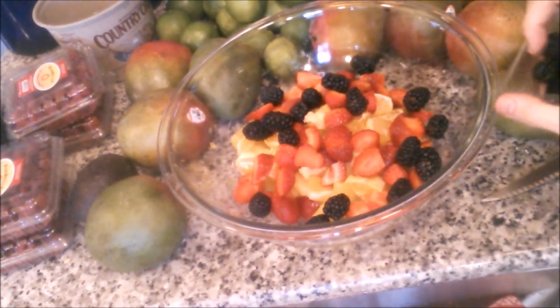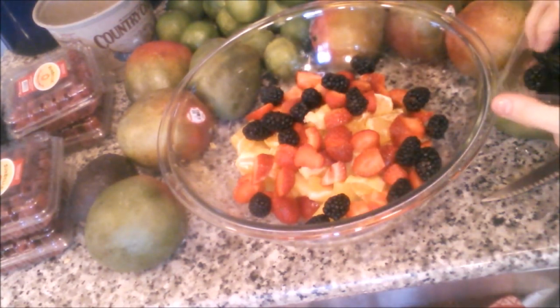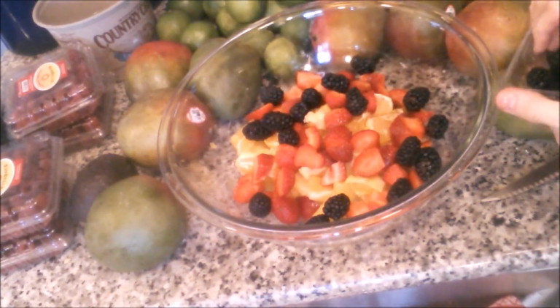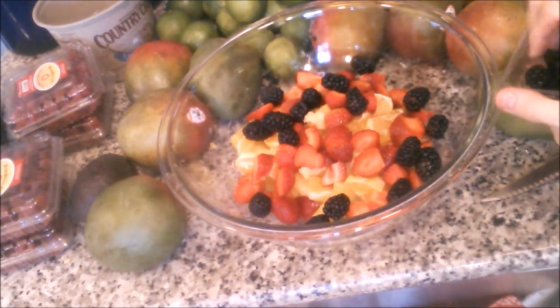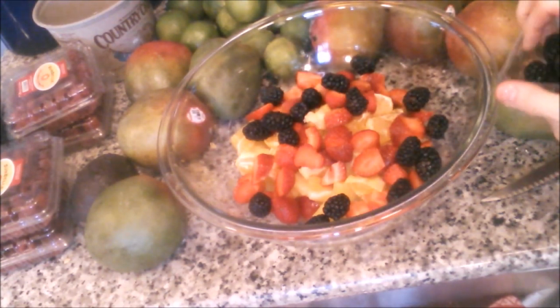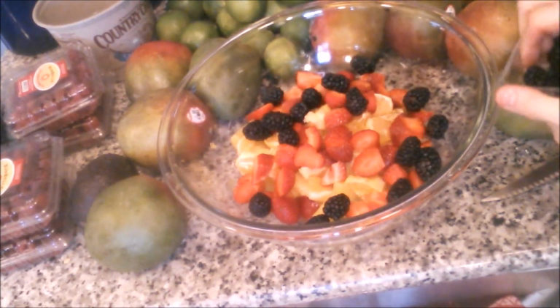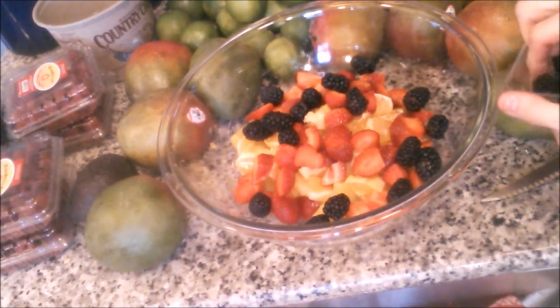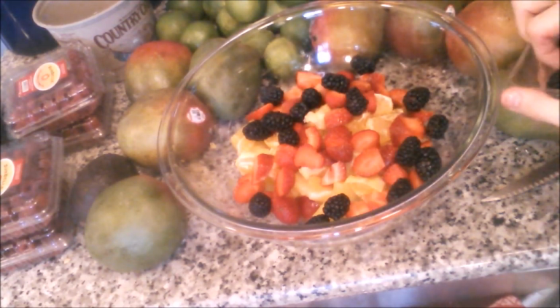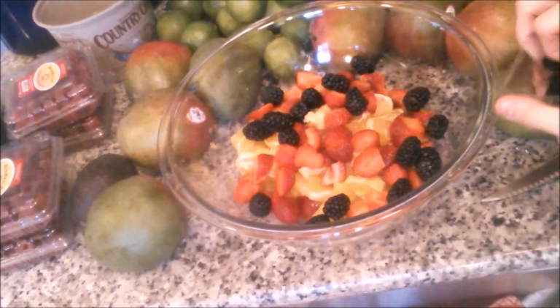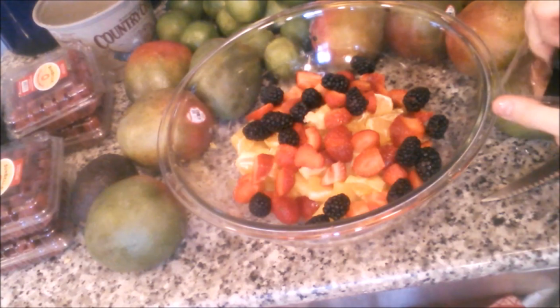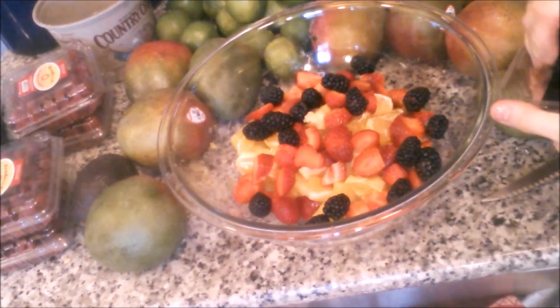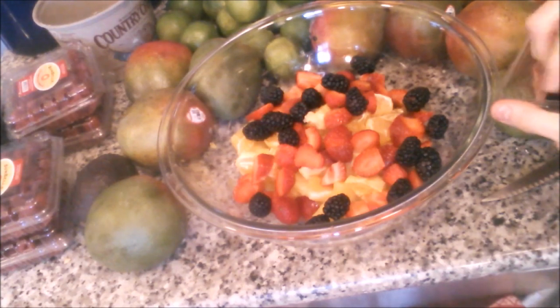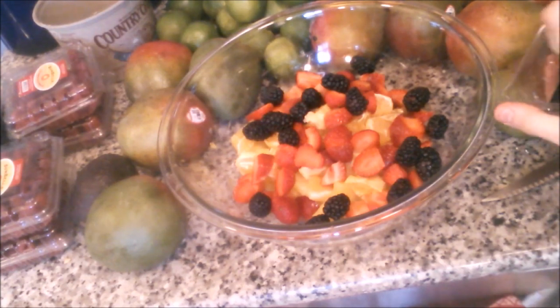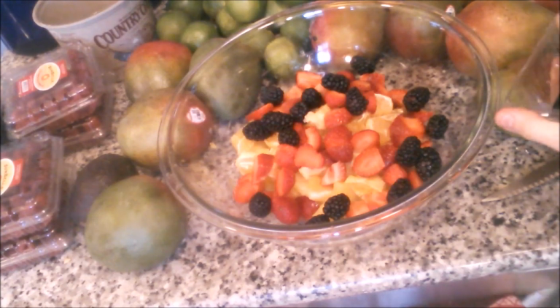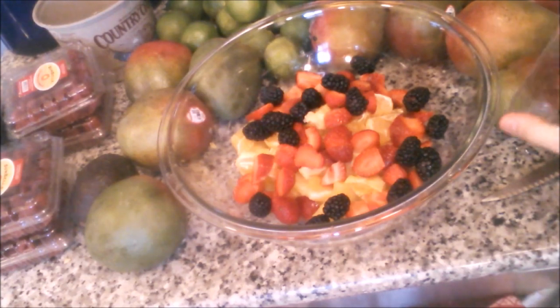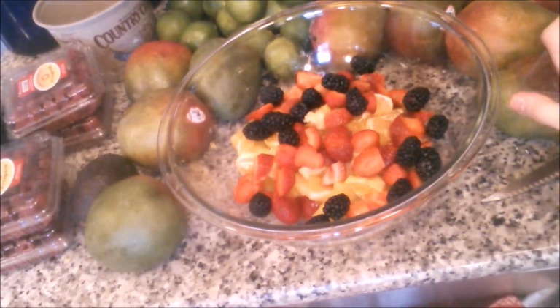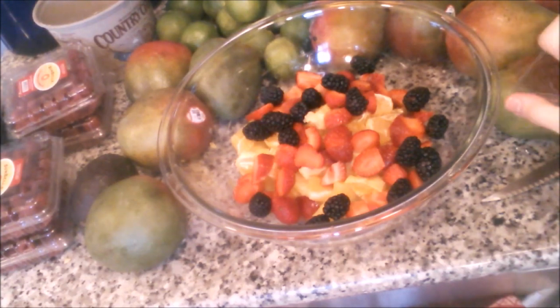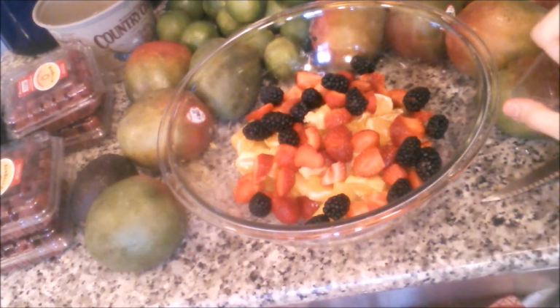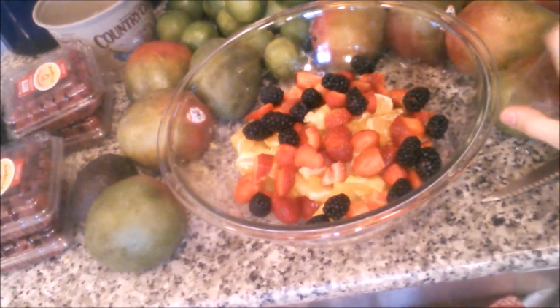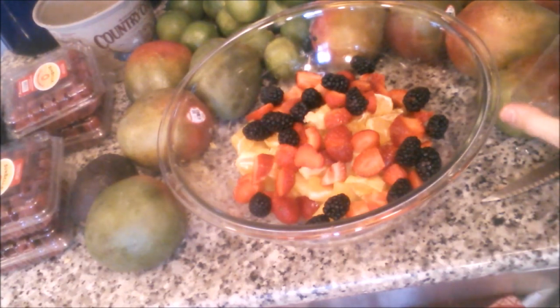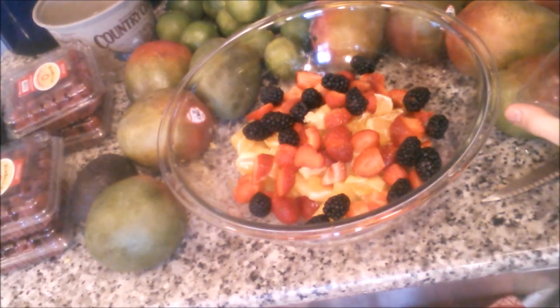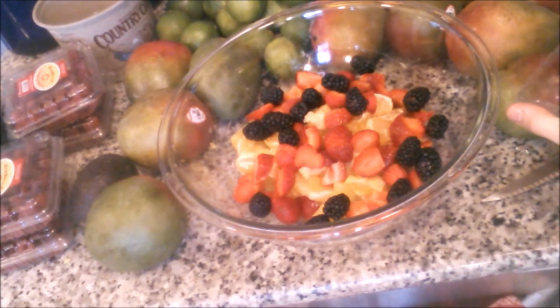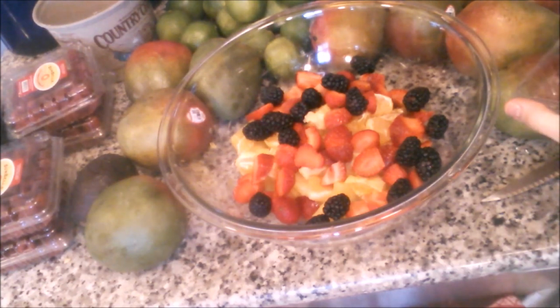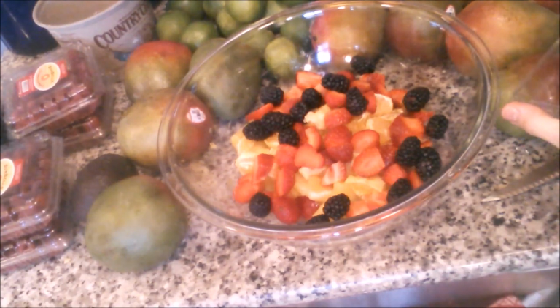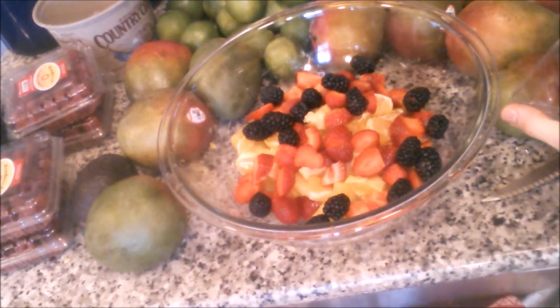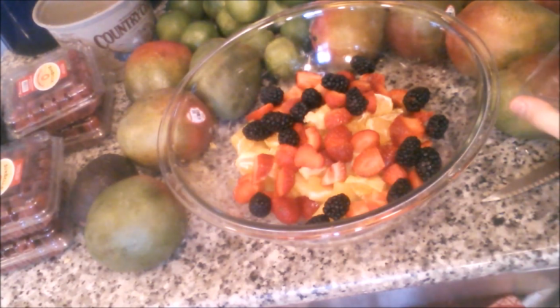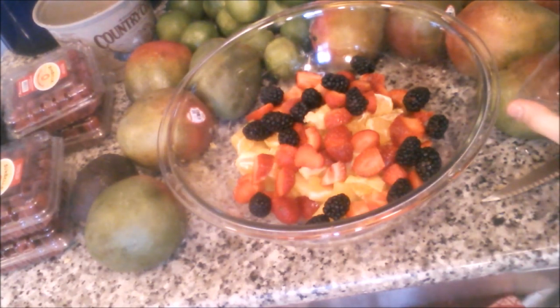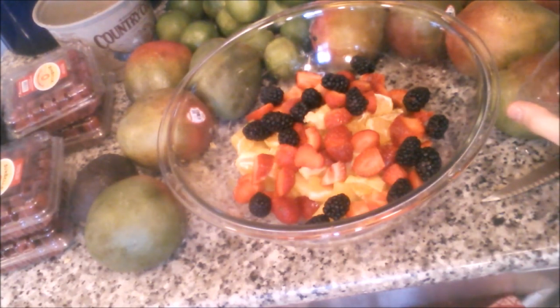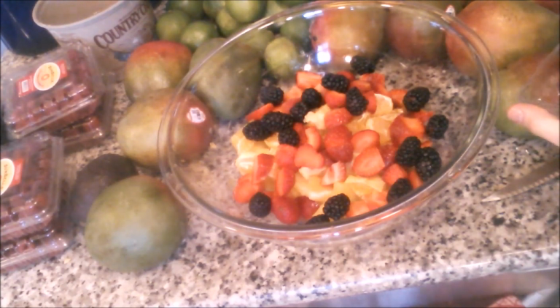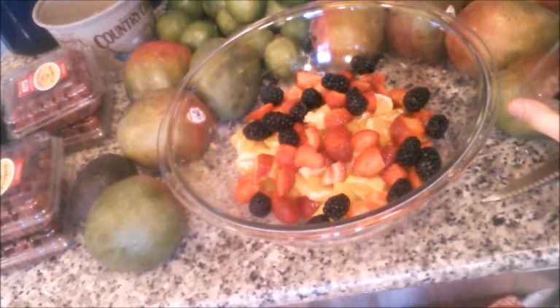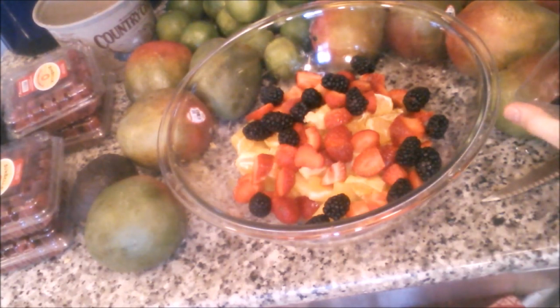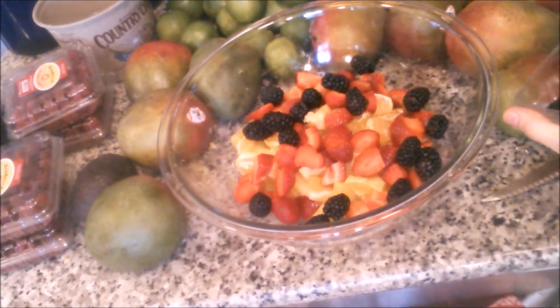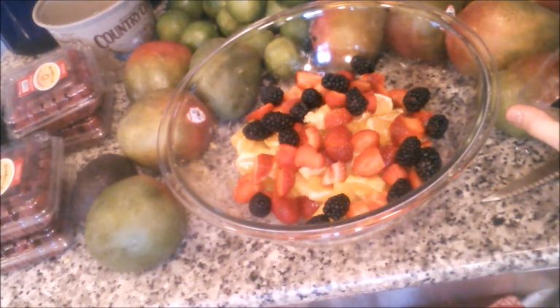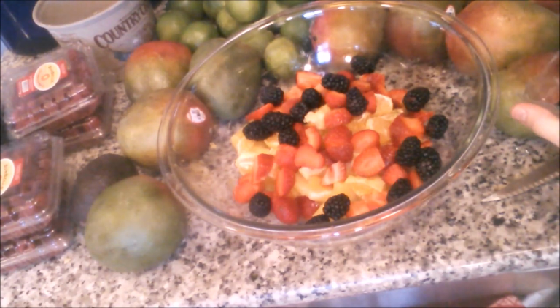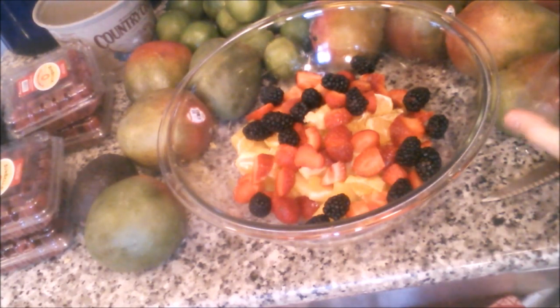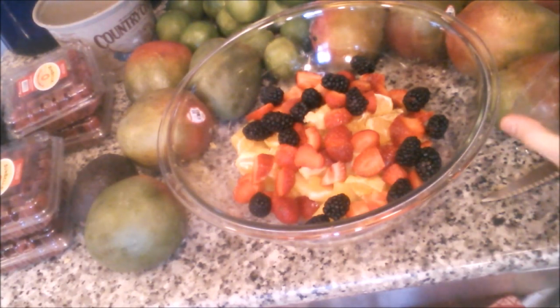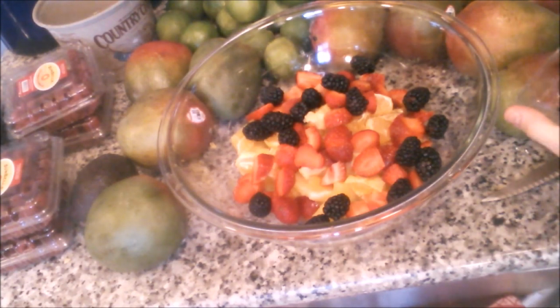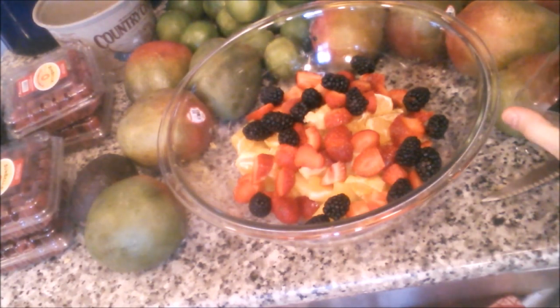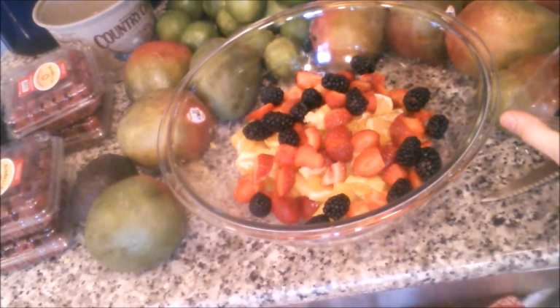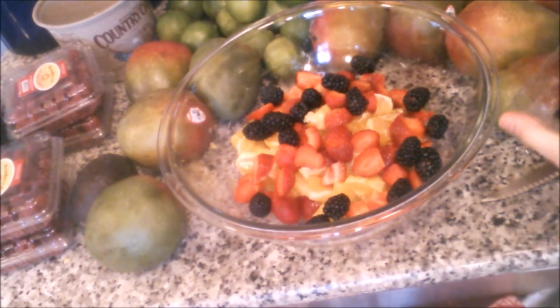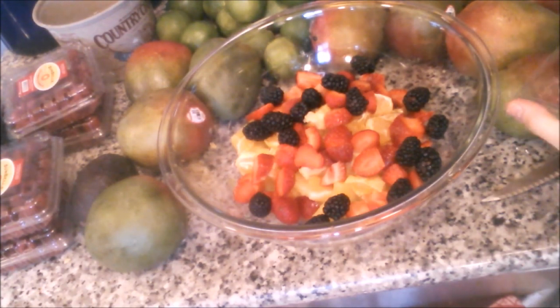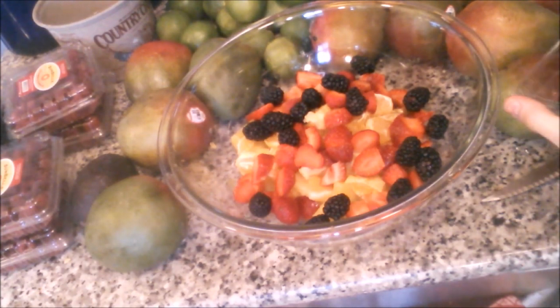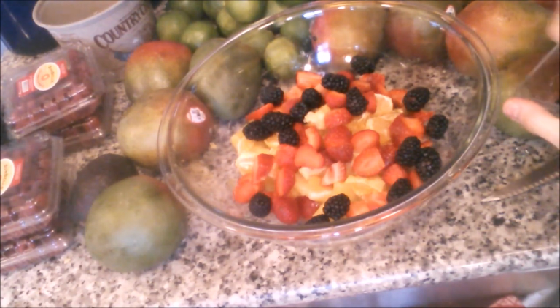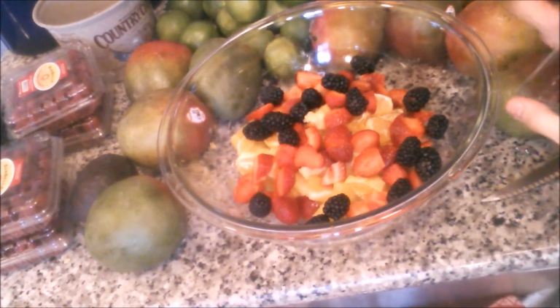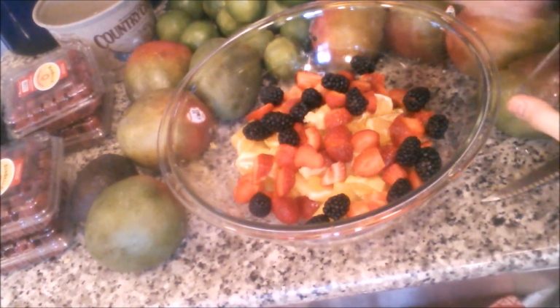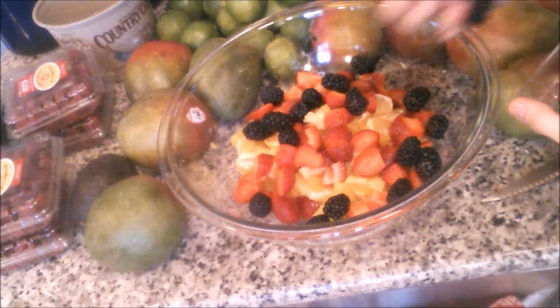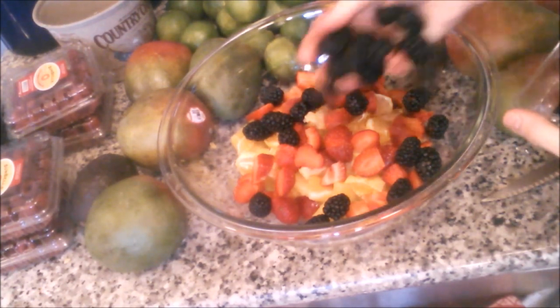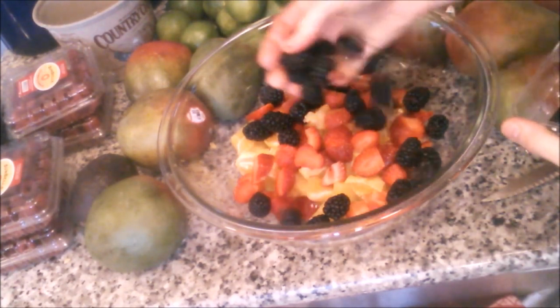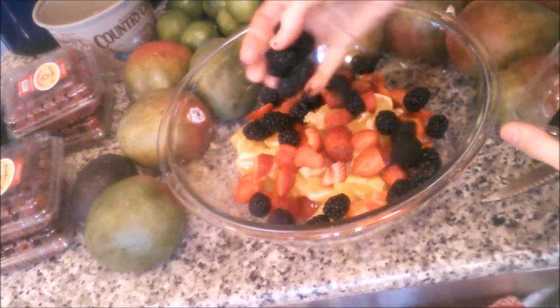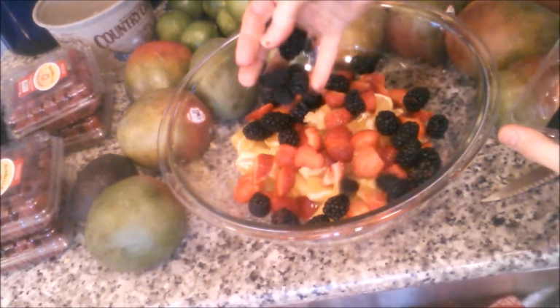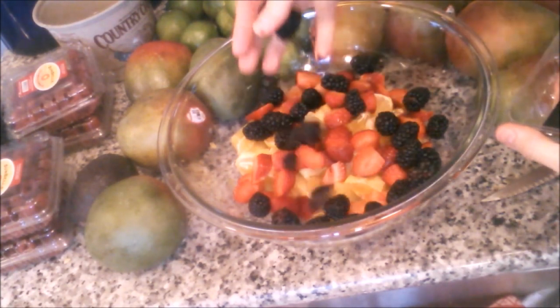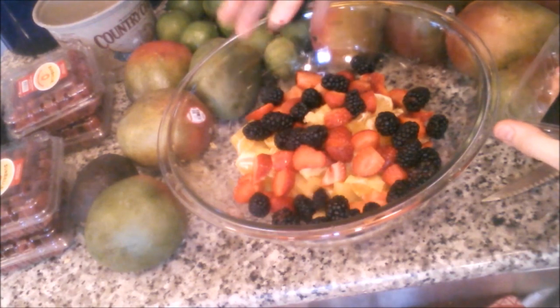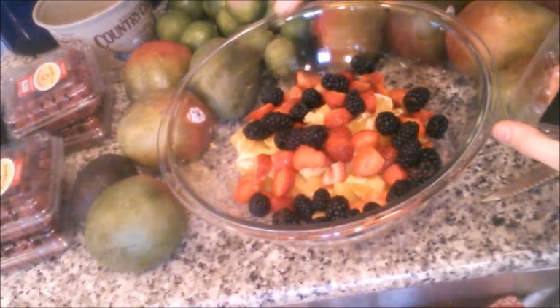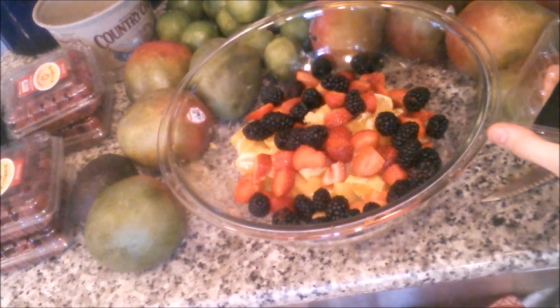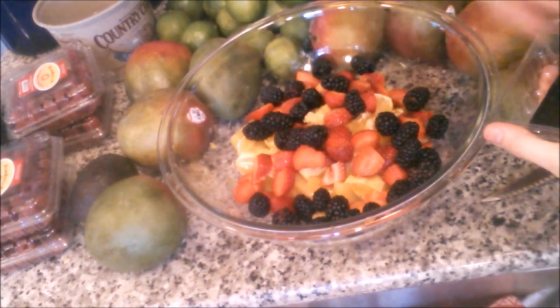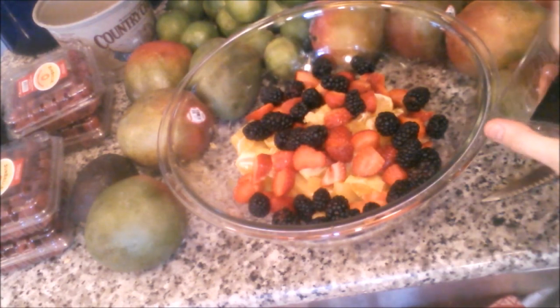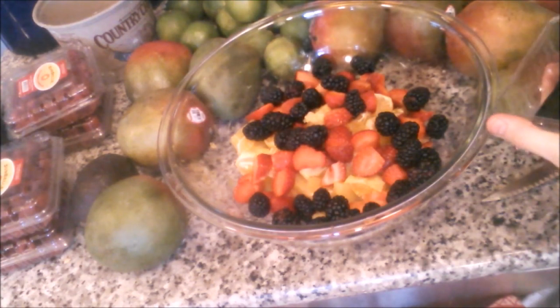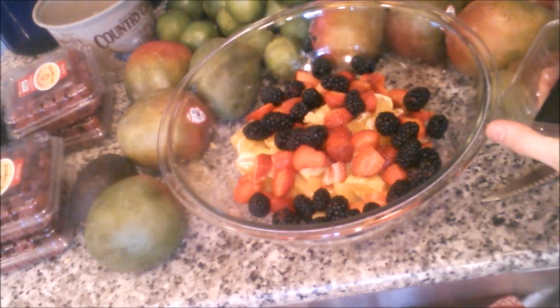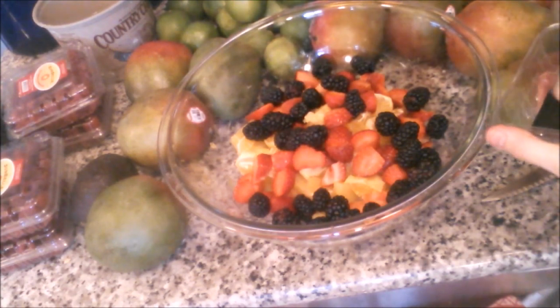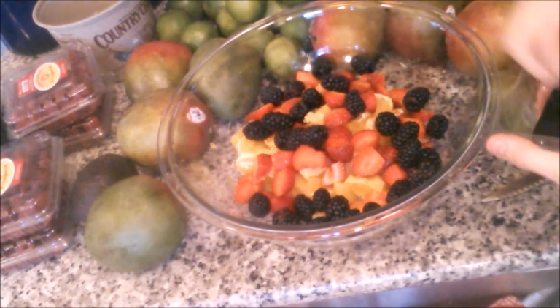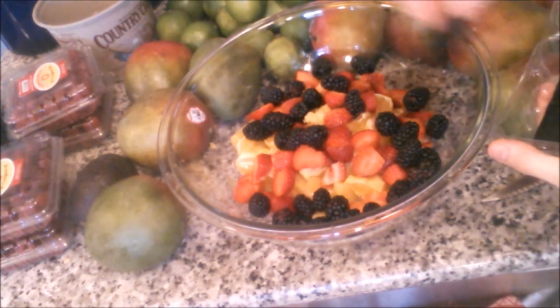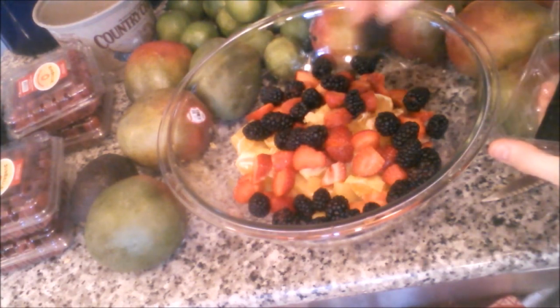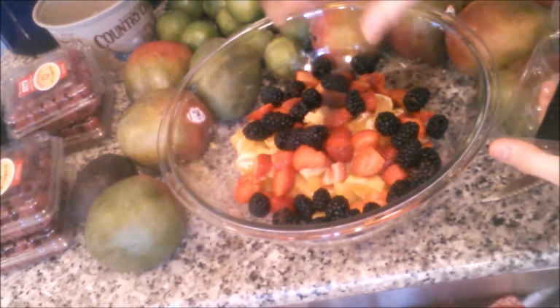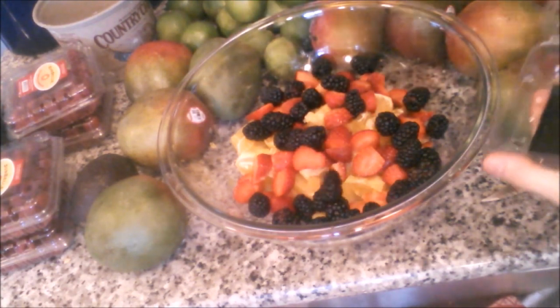Then we'll put in some blackberries and some raspberries. We have really been working our way through these raspberries and blackberries the past few days. But berries are delicate. You've got to use them up pretty quickly. They go bad quickly.